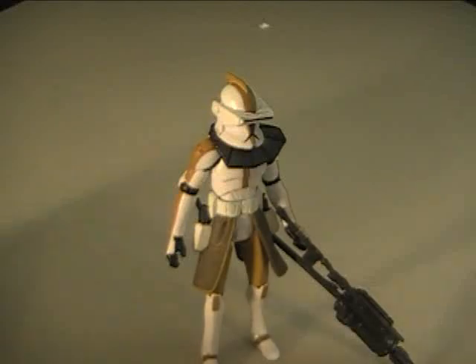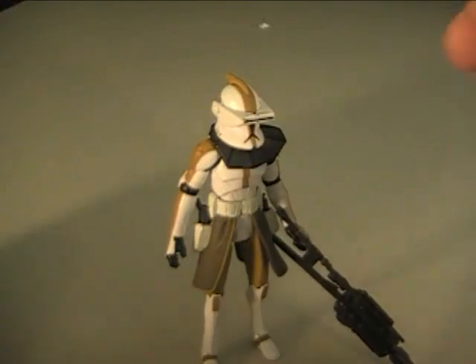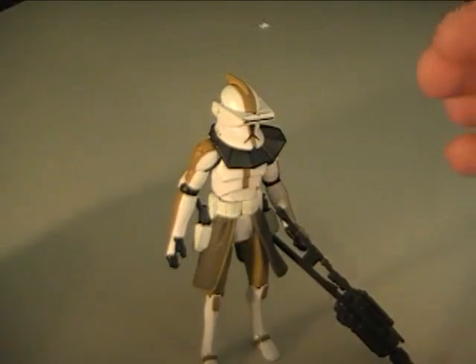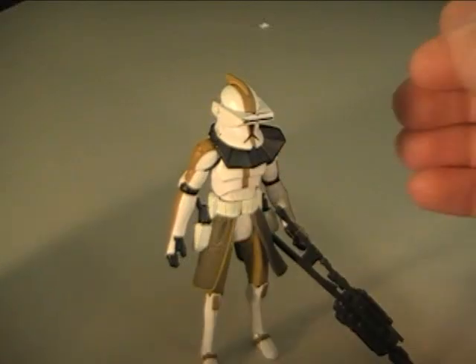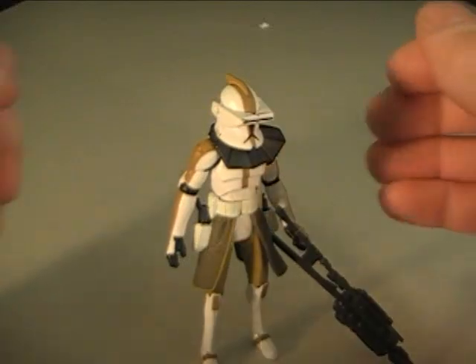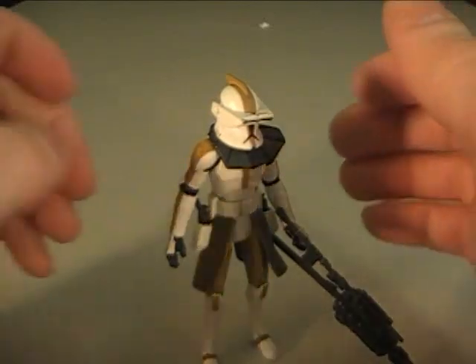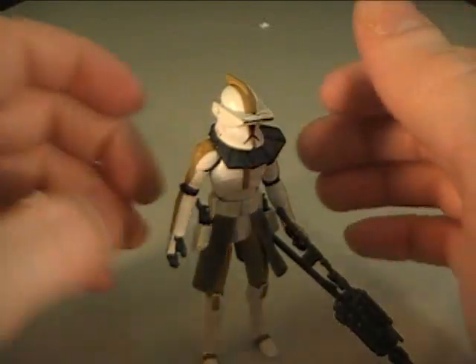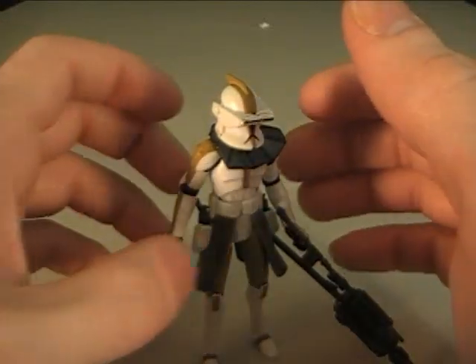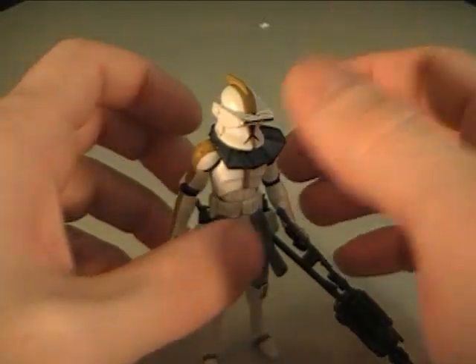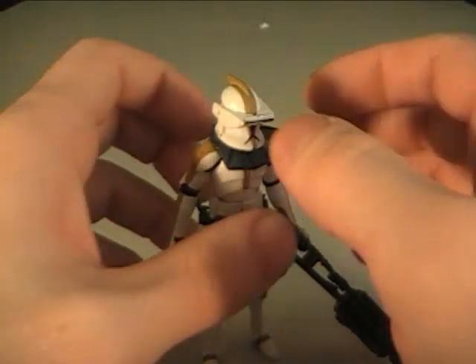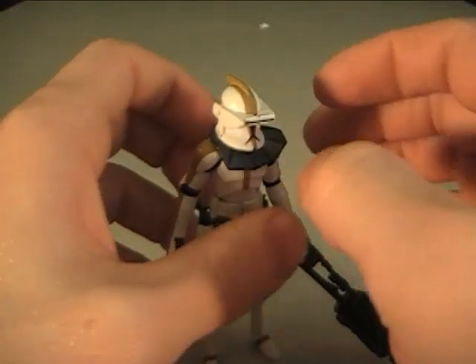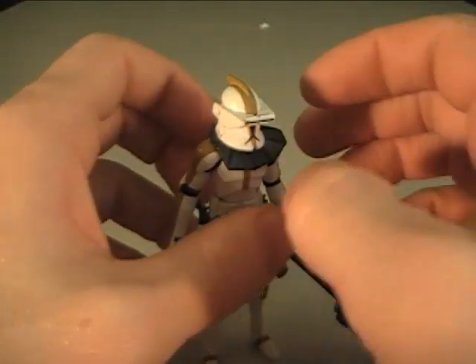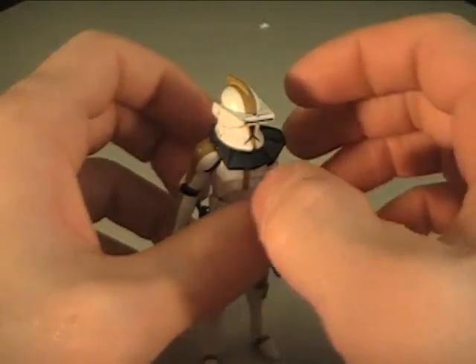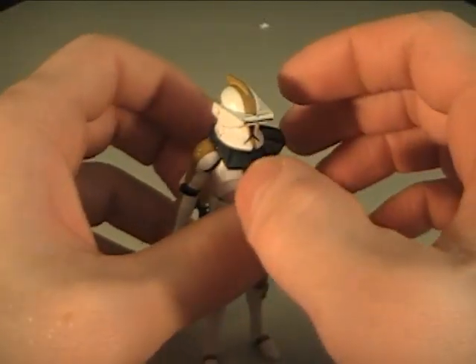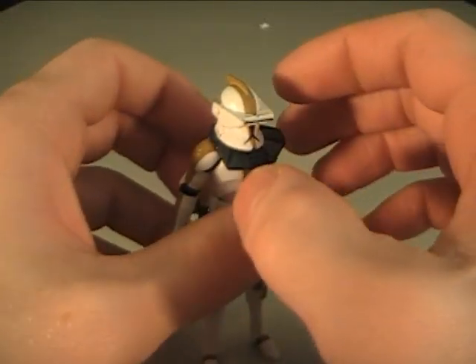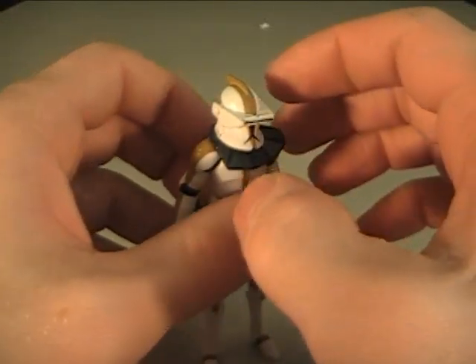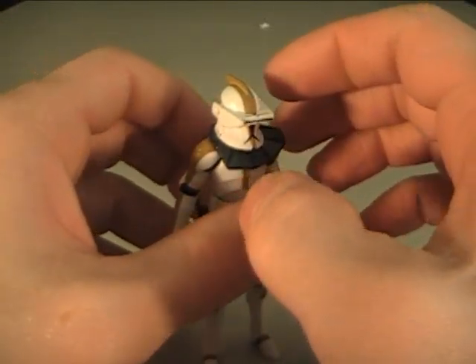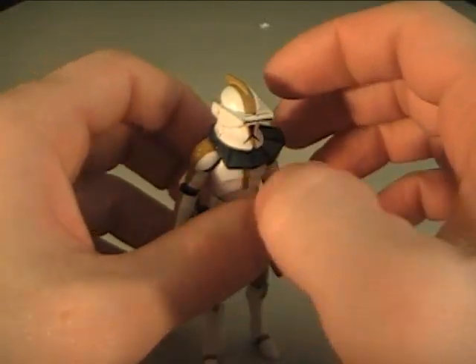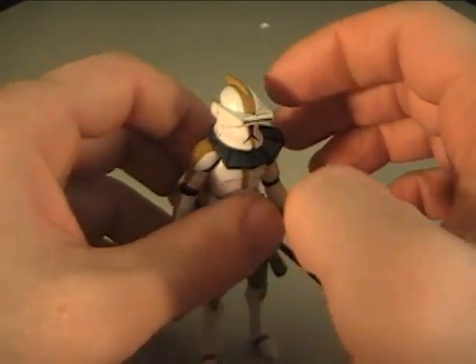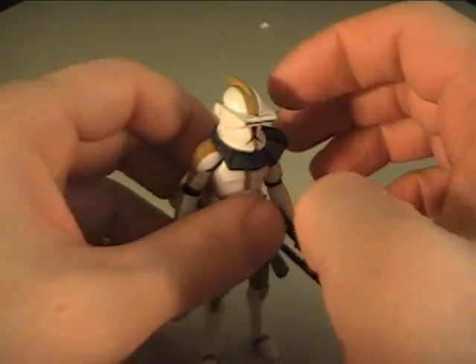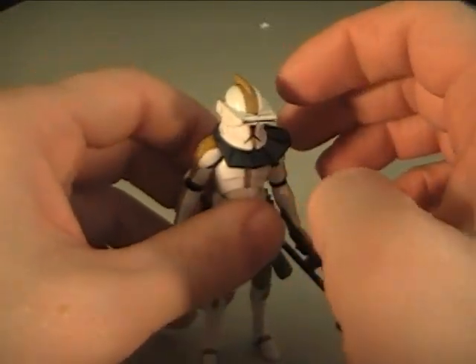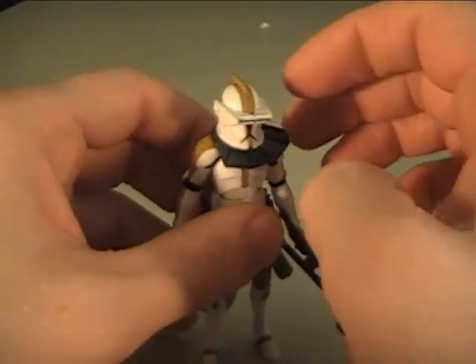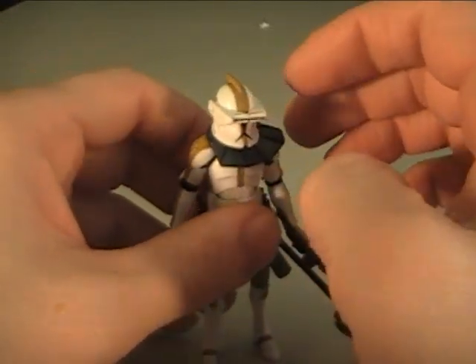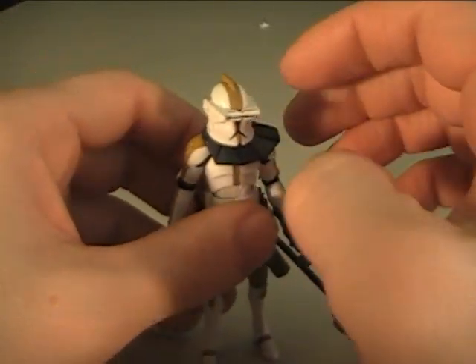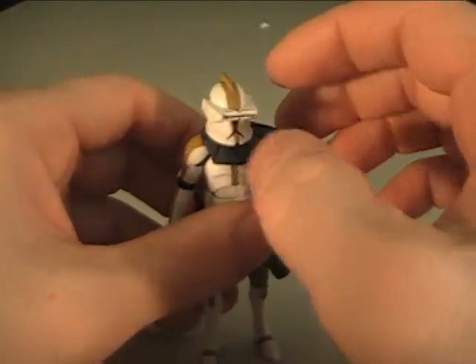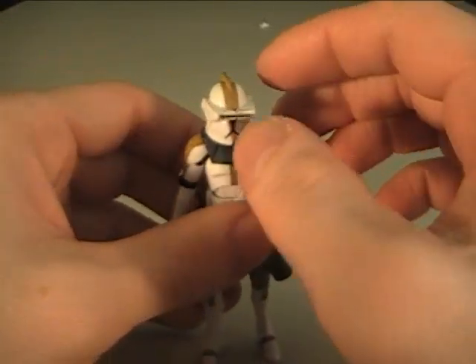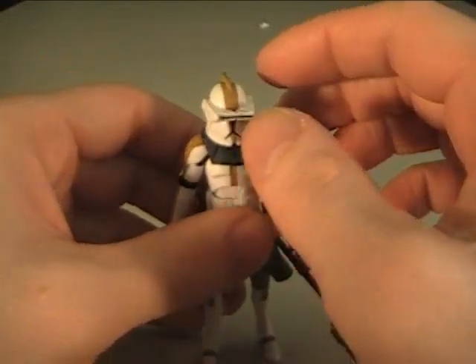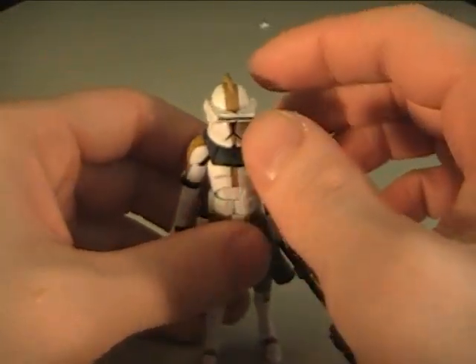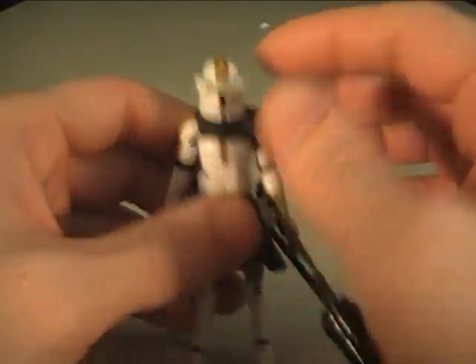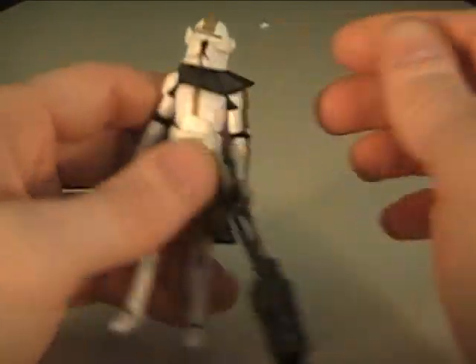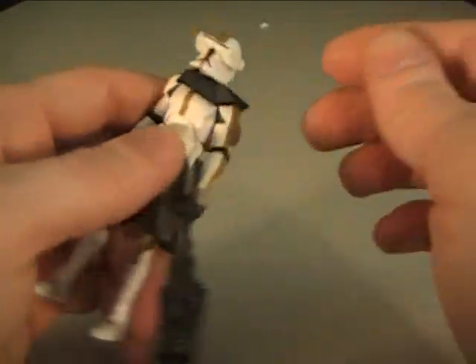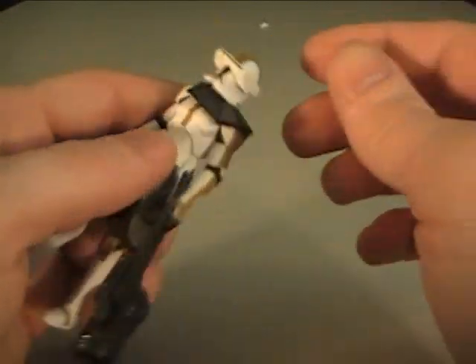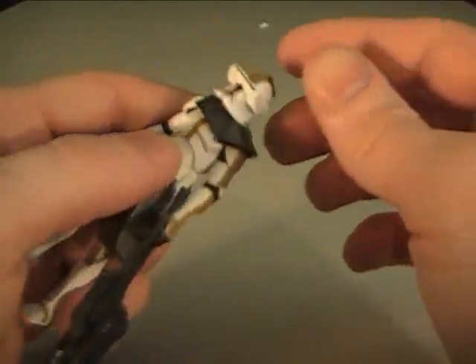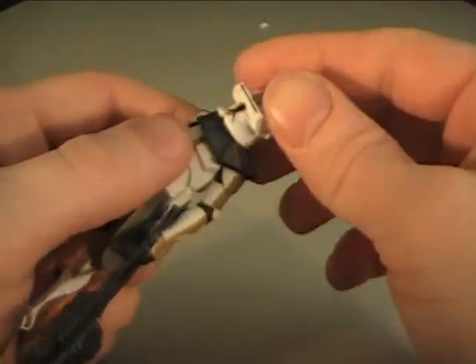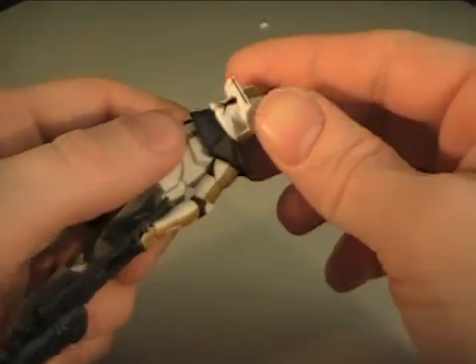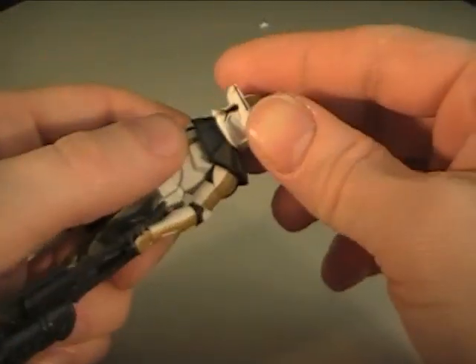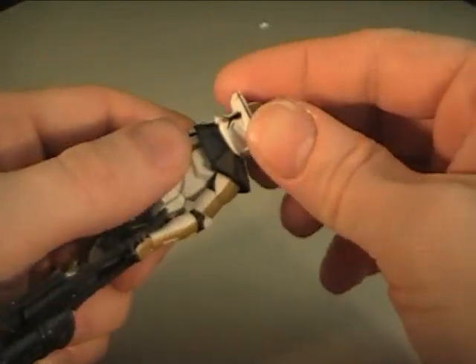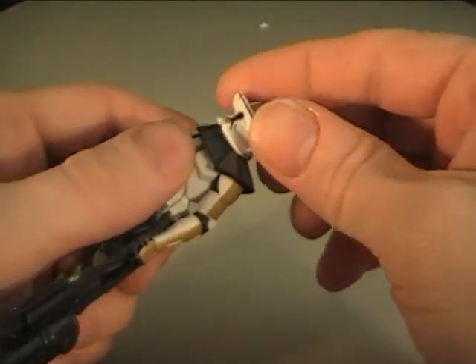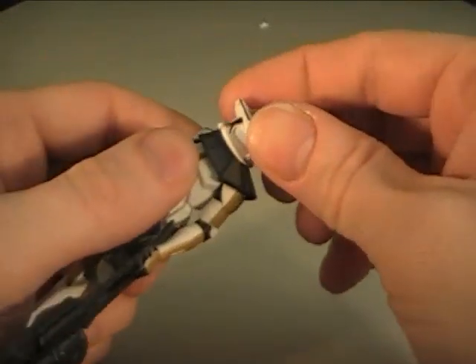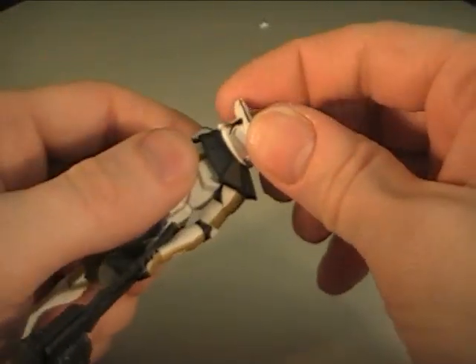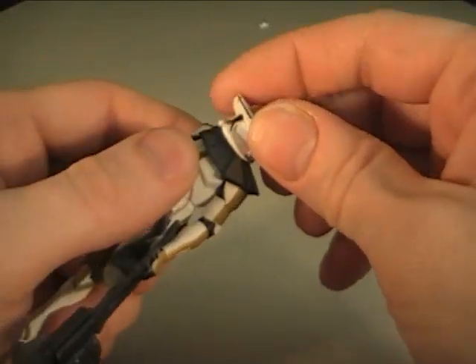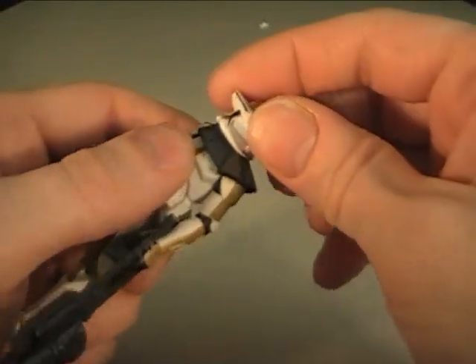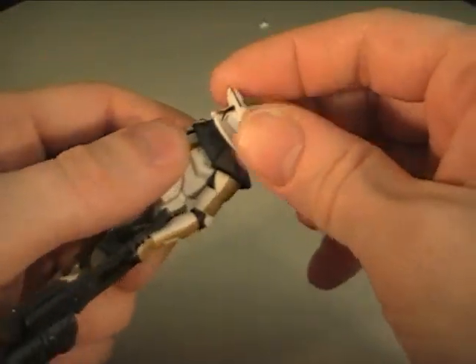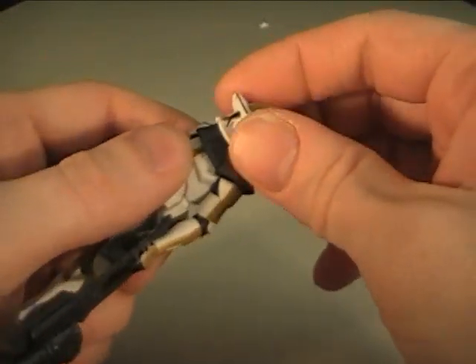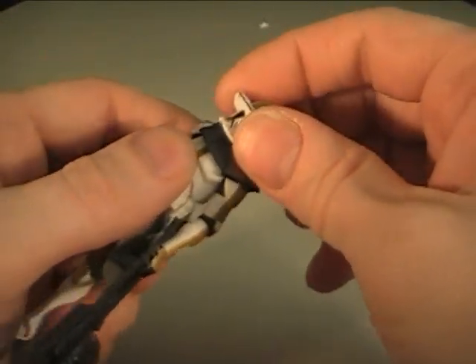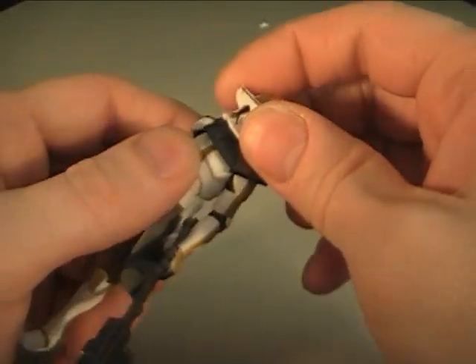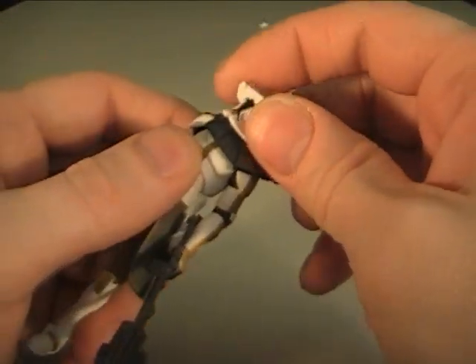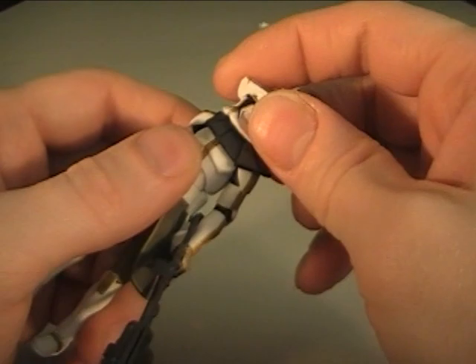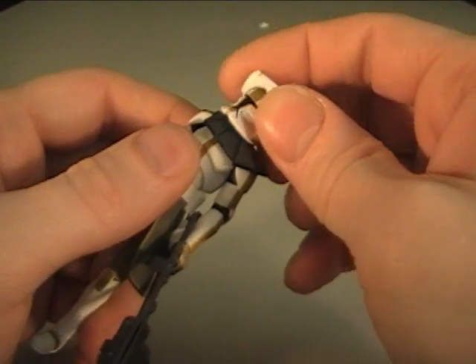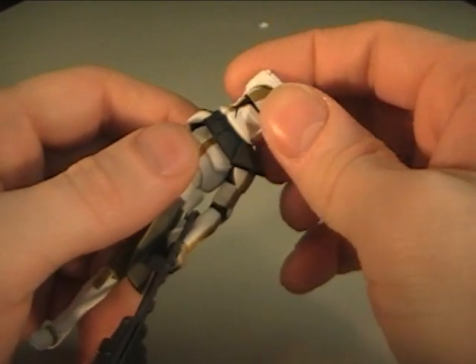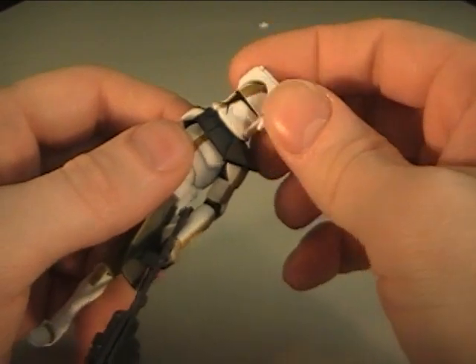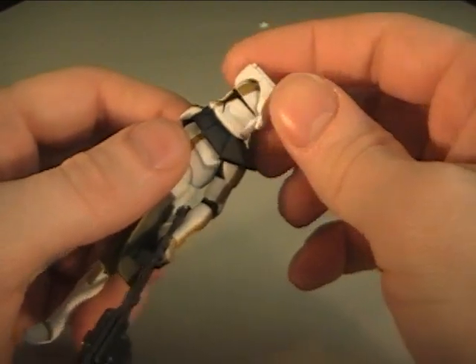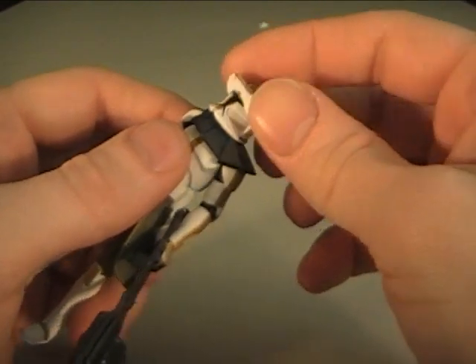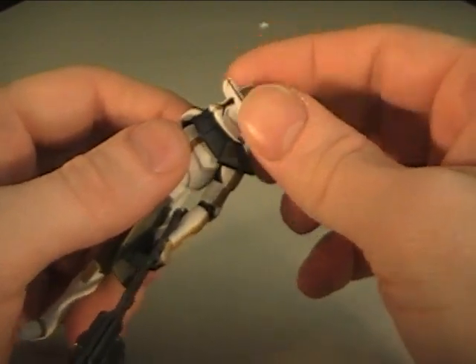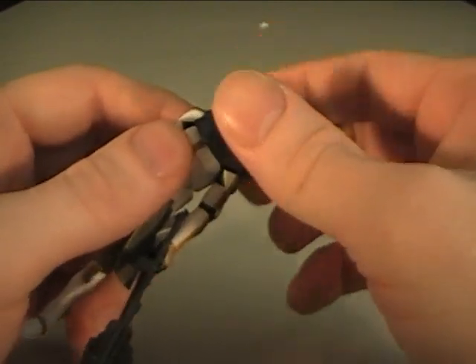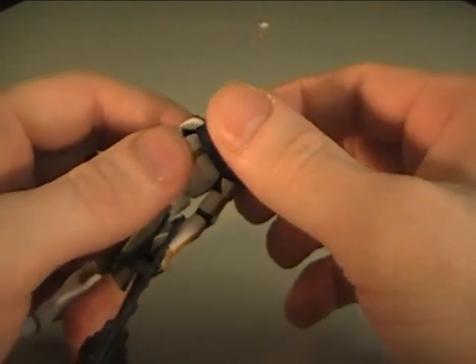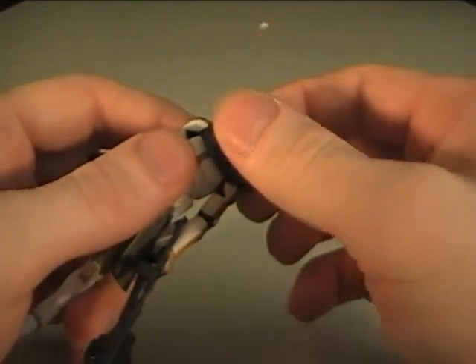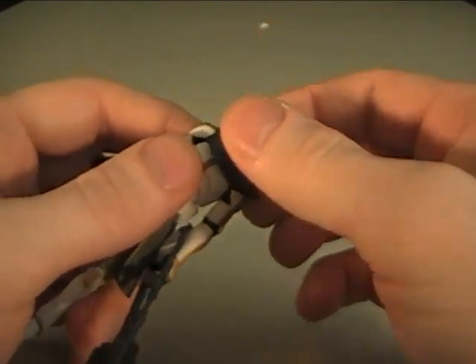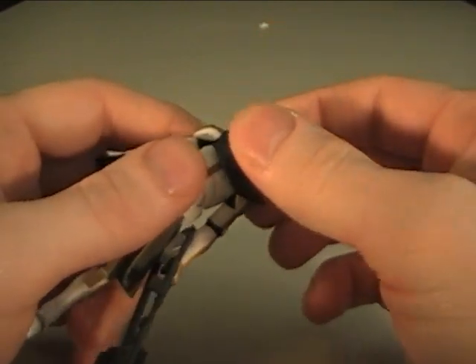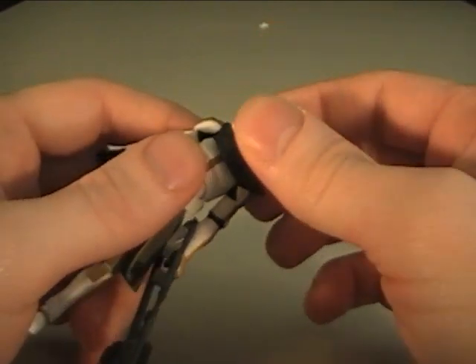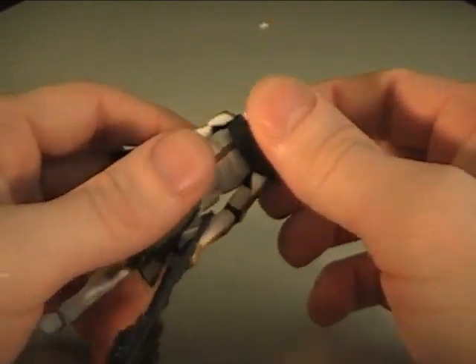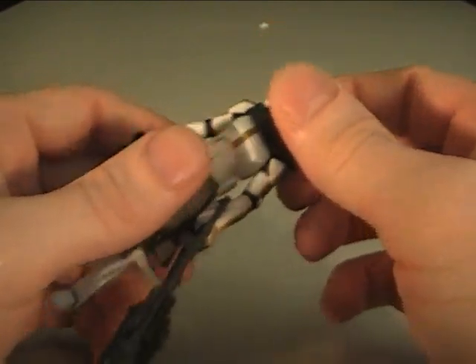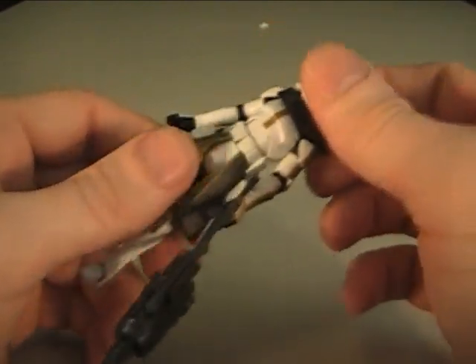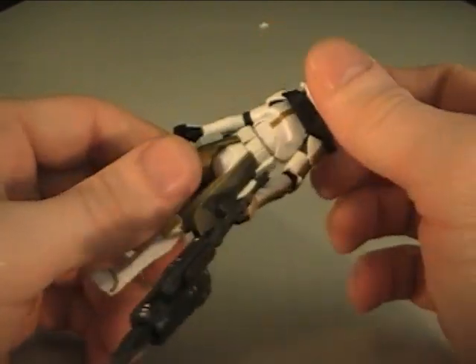Hey, what's up everybody? Mickey with another review. And today we're looking at Star Wars: The Clone Wars Commander Bly.